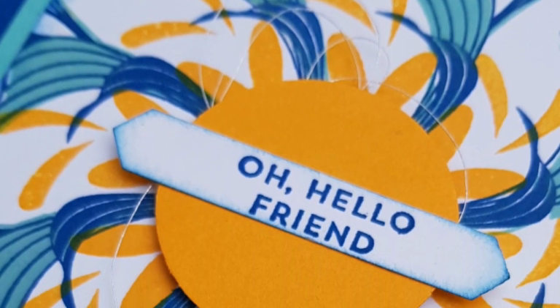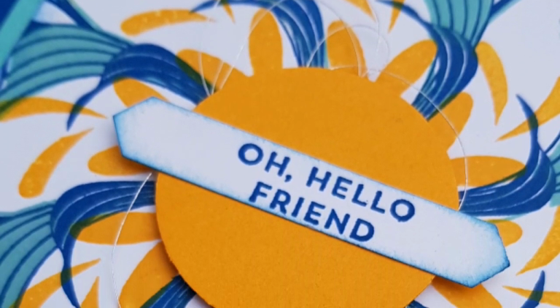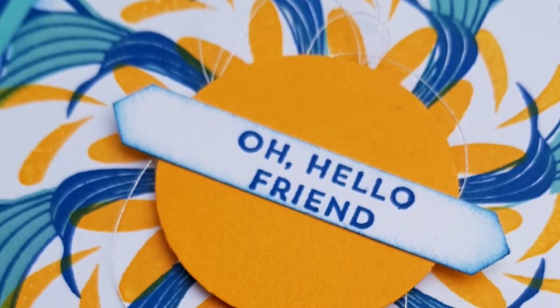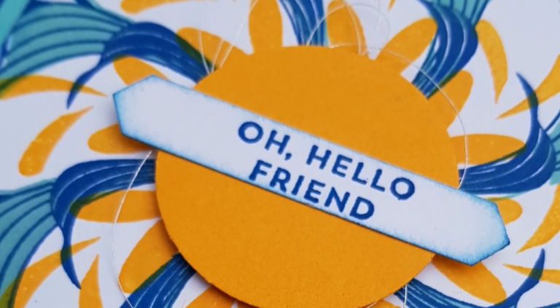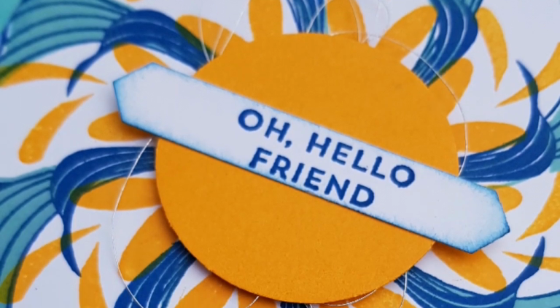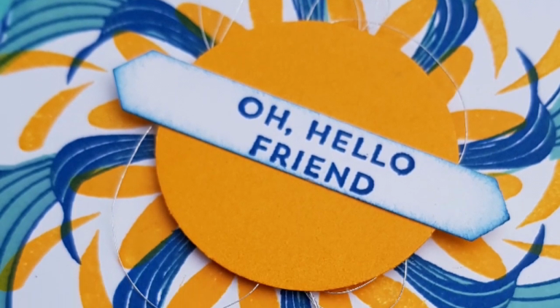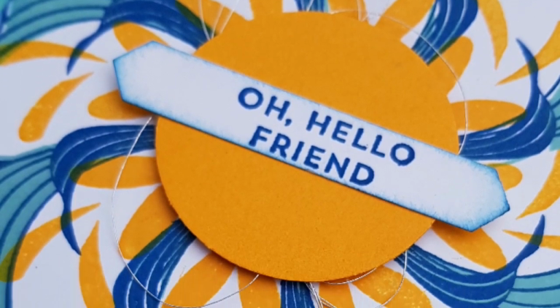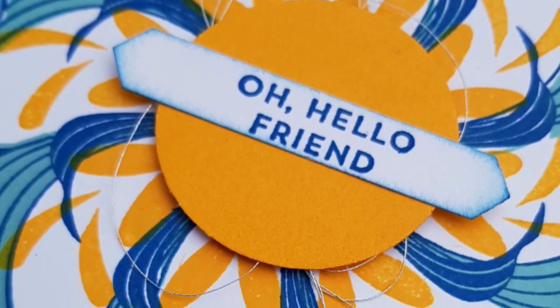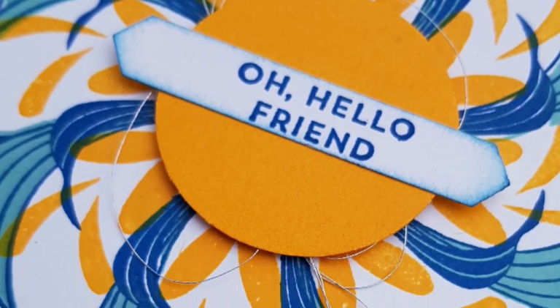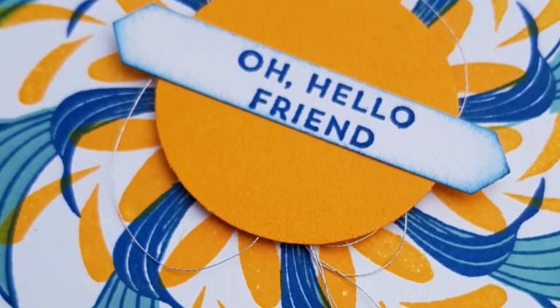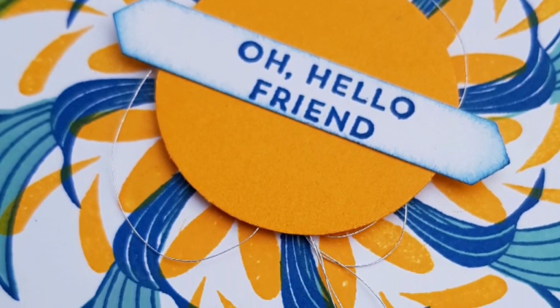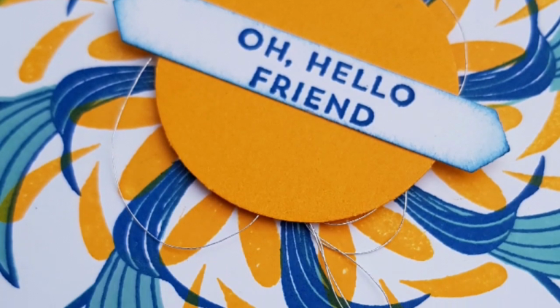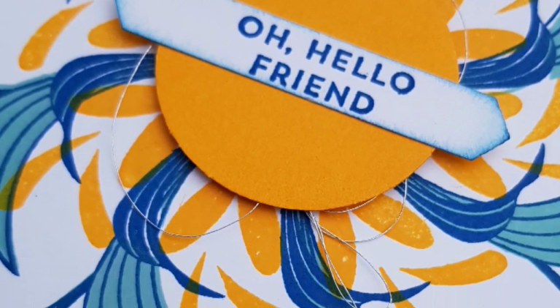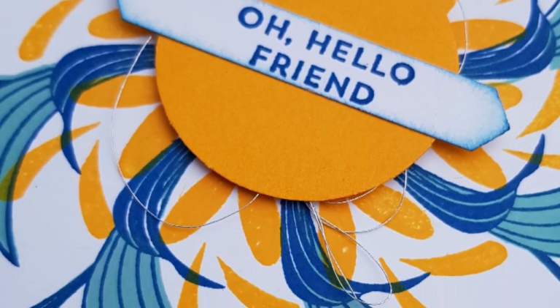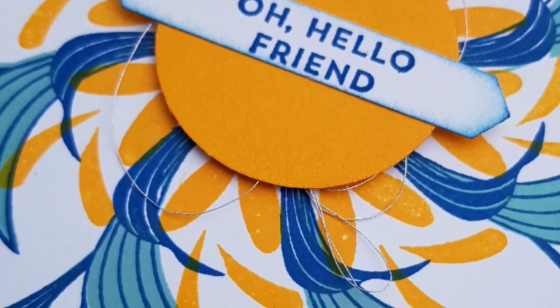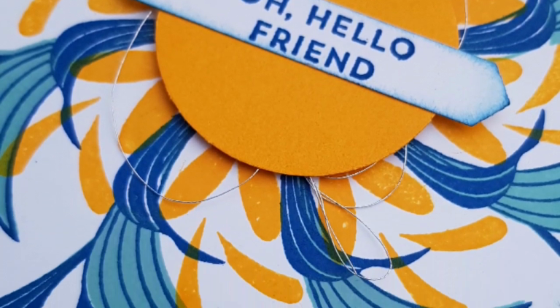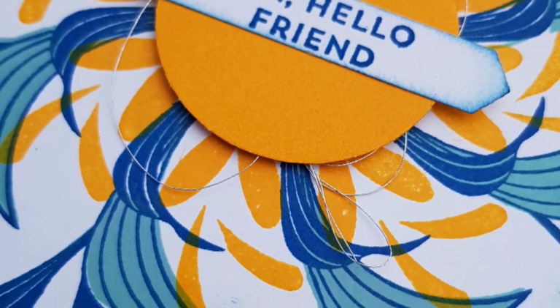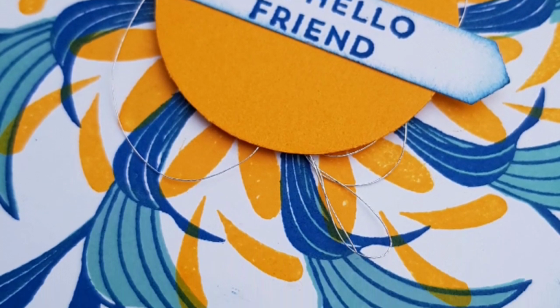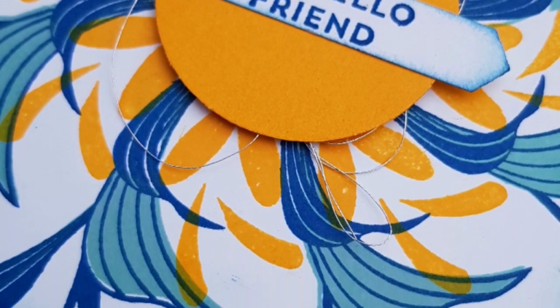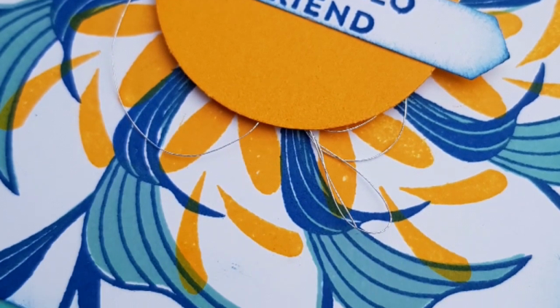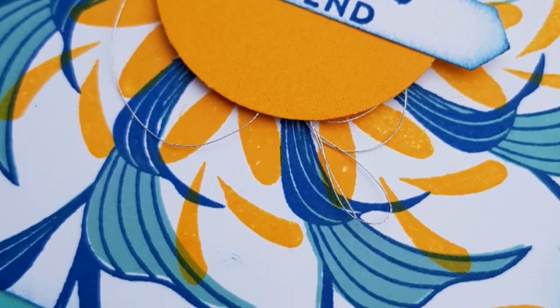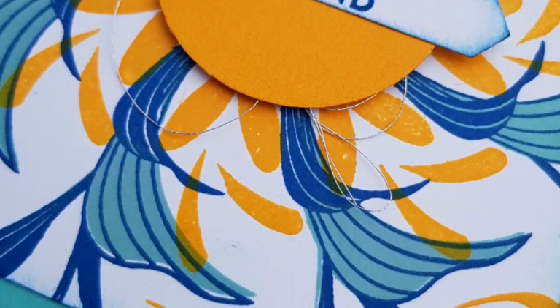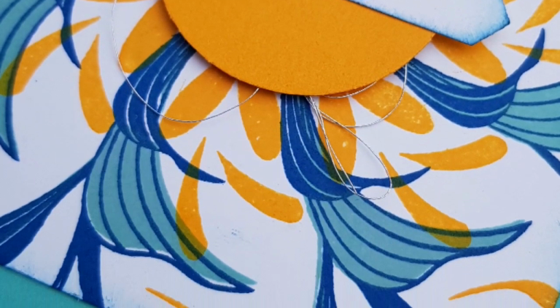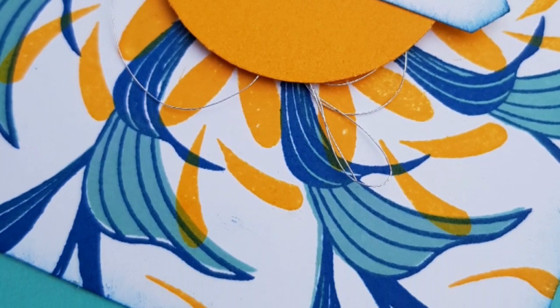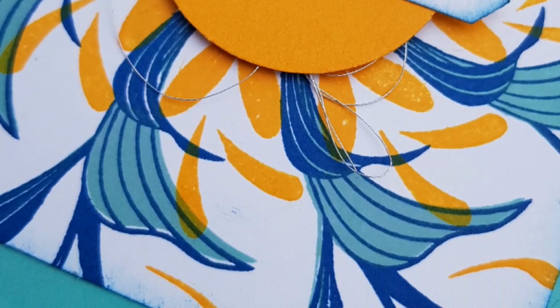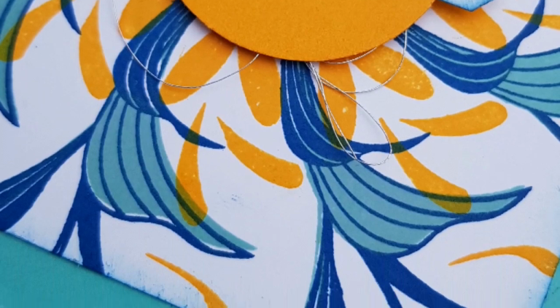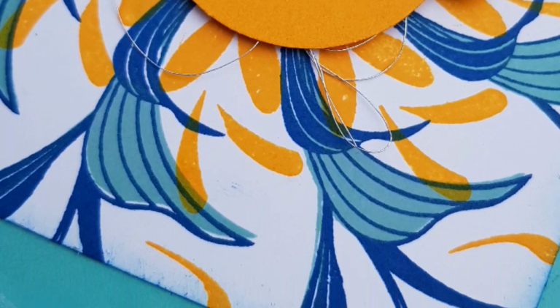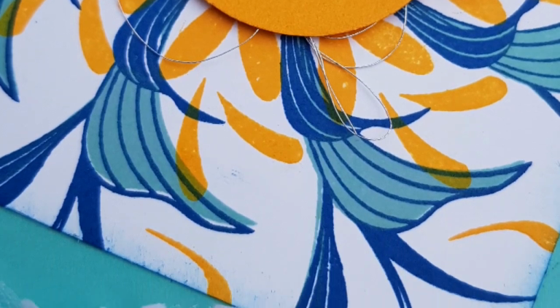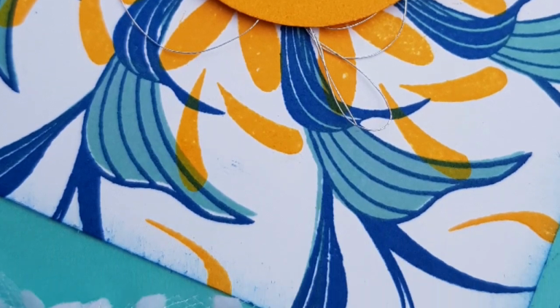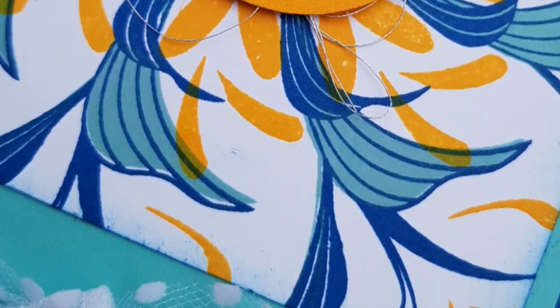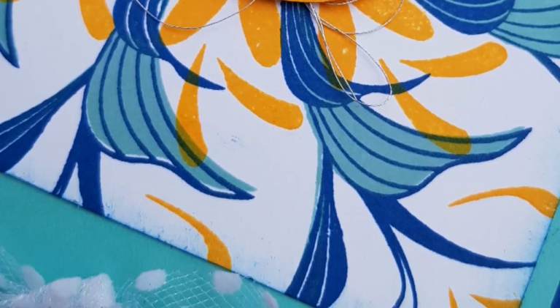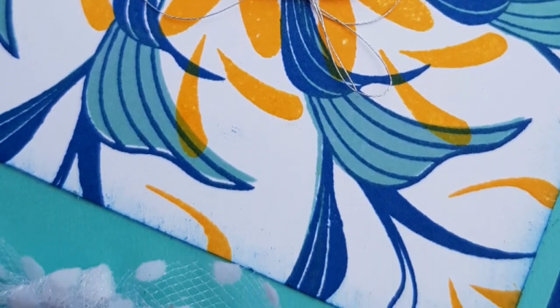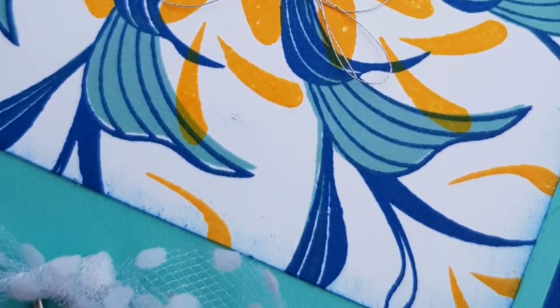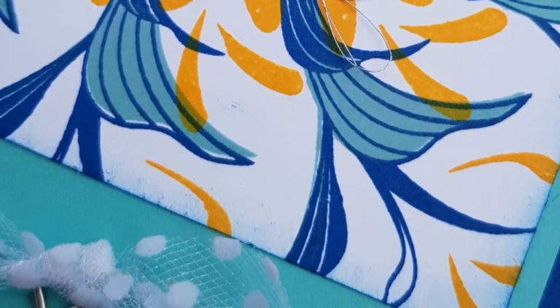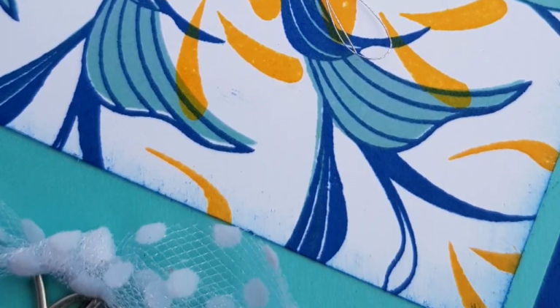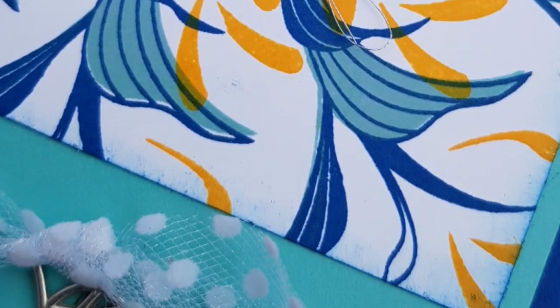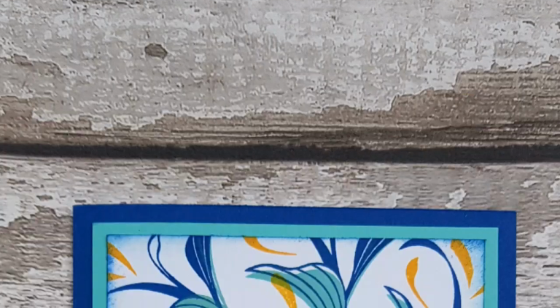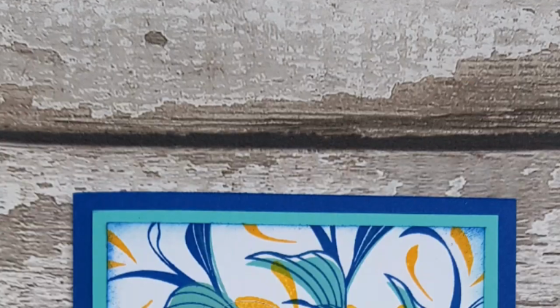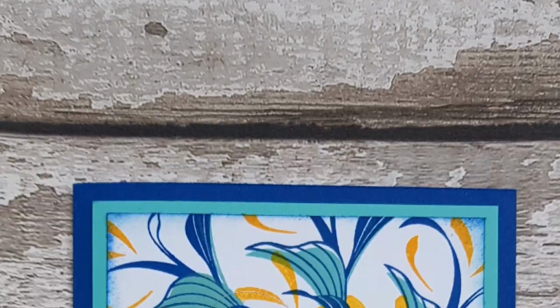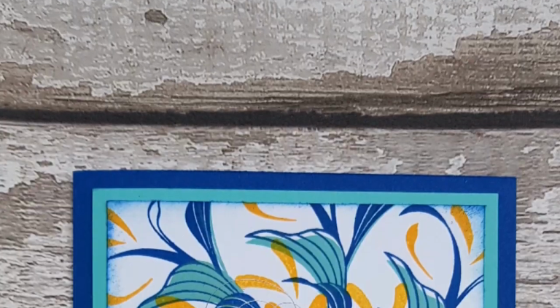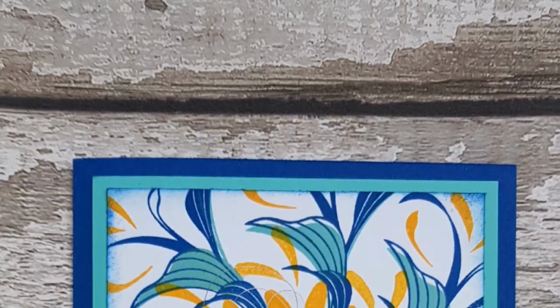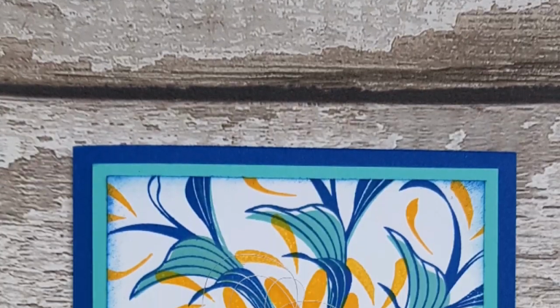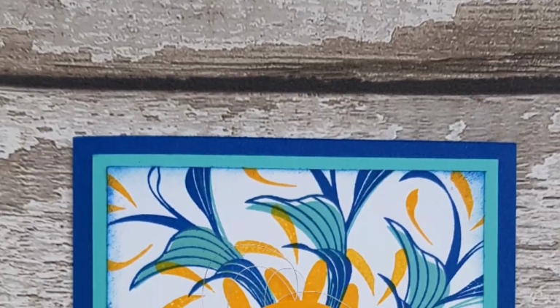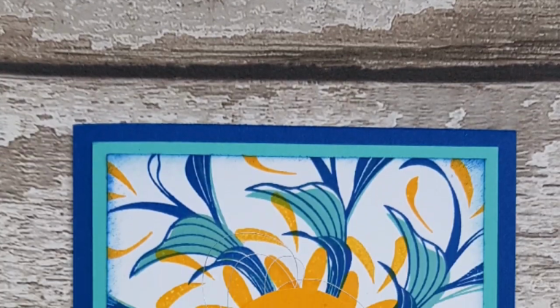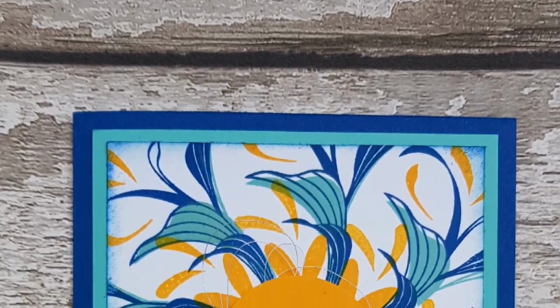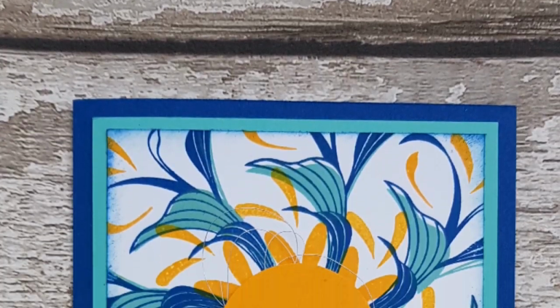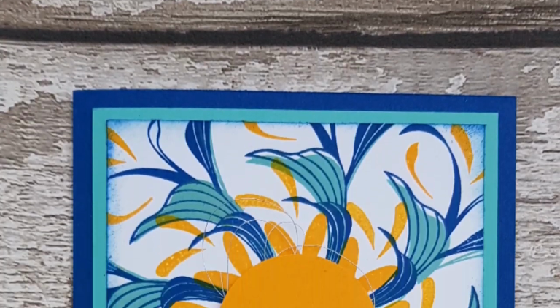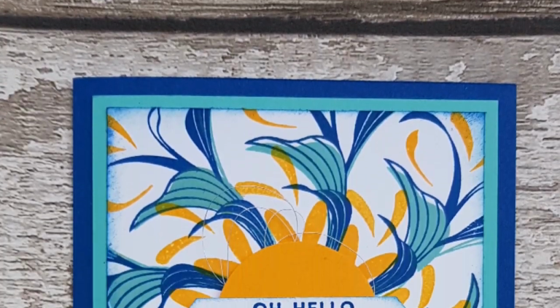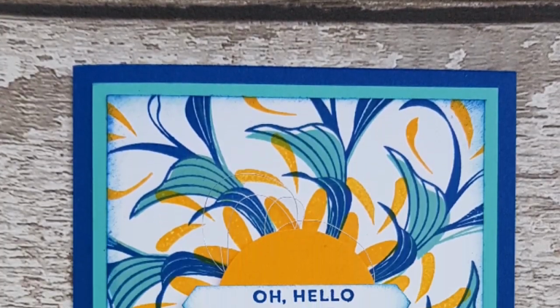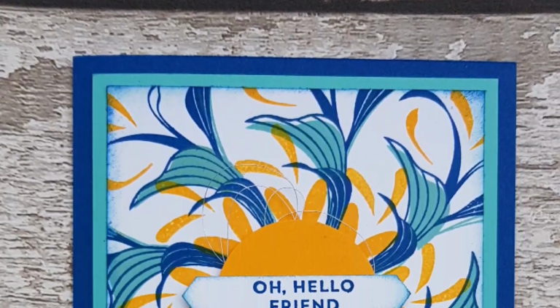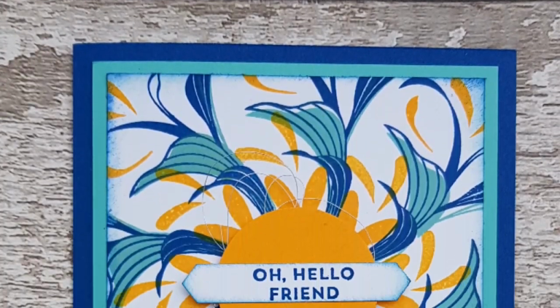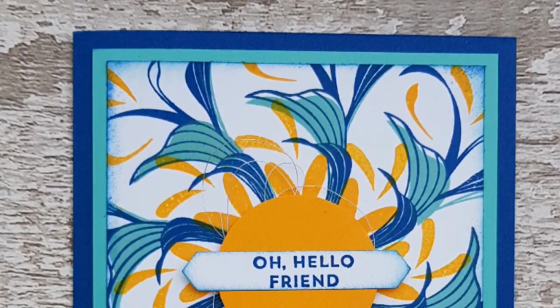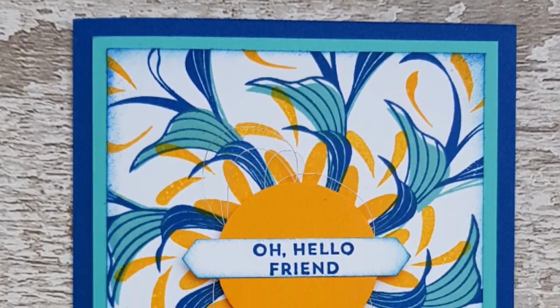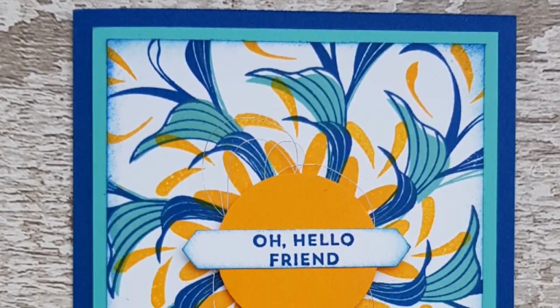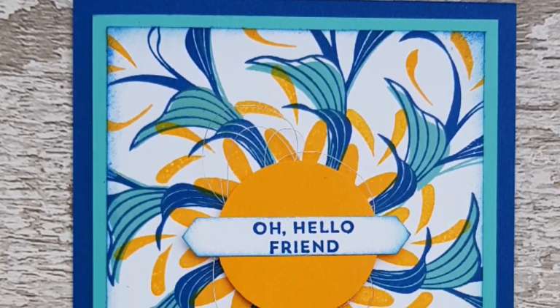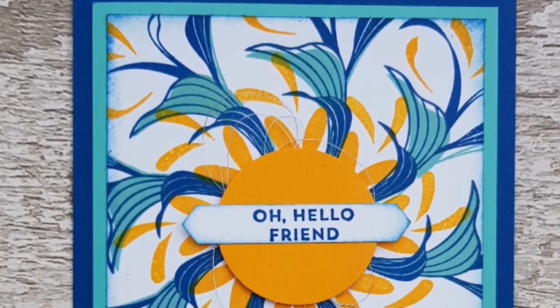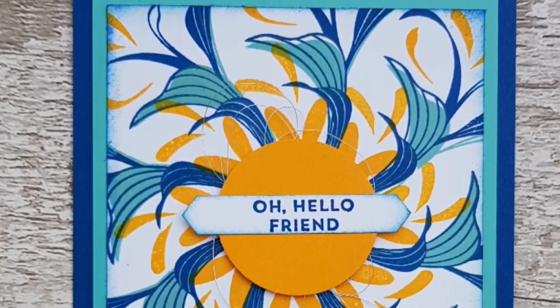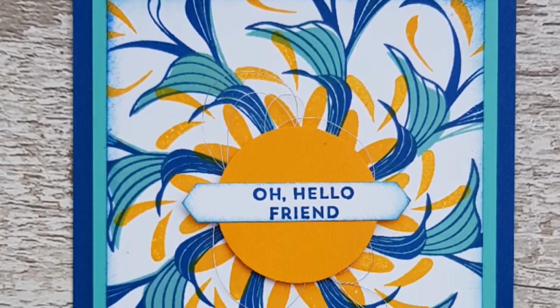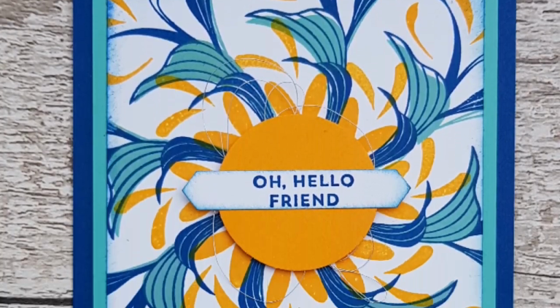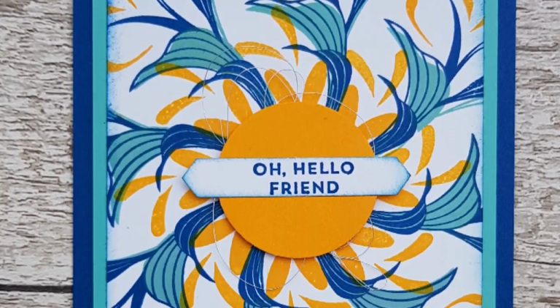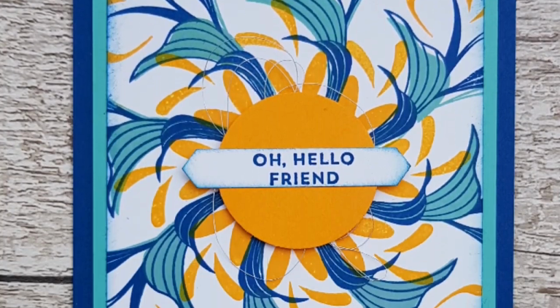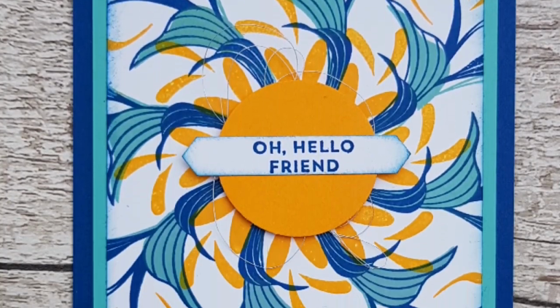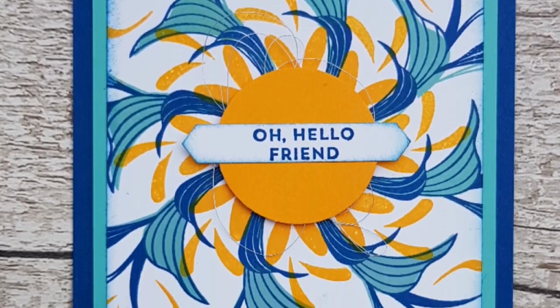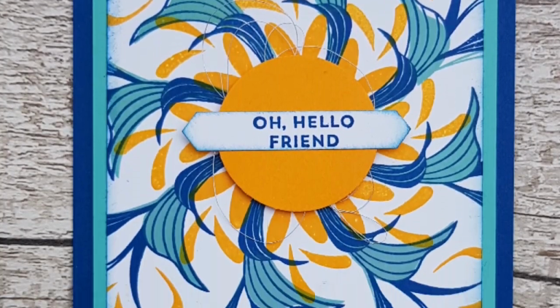And there we have our card. Thank you so much for watching. You can visit my shop at stampandstarcreations.co.uk. Do subscribe to my channel.